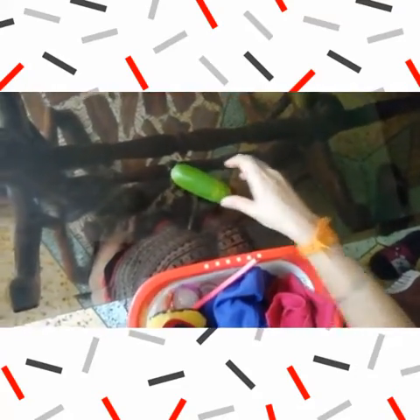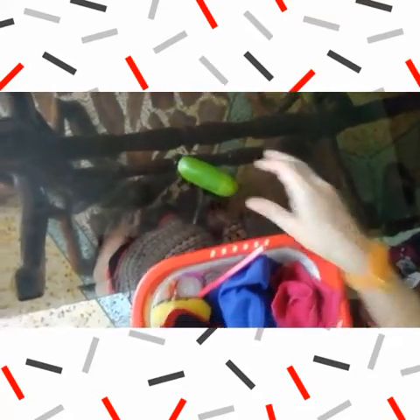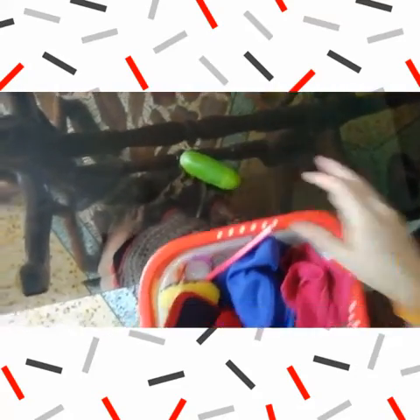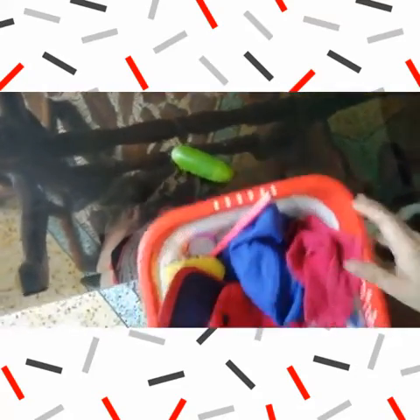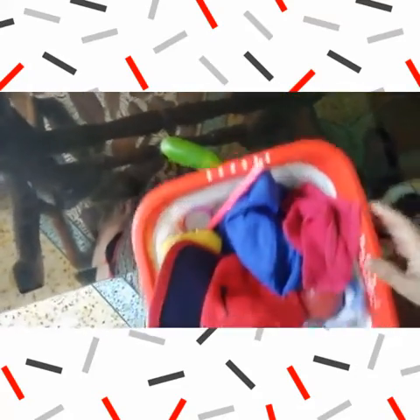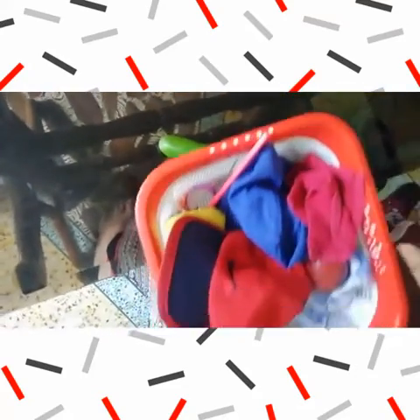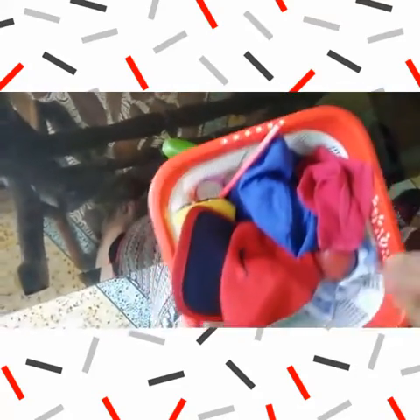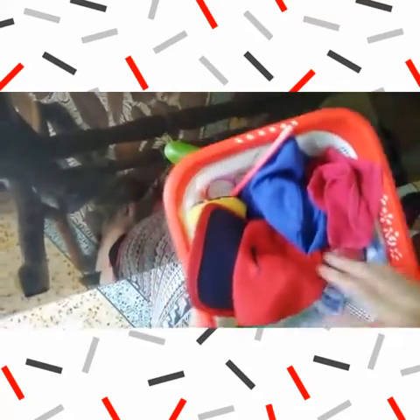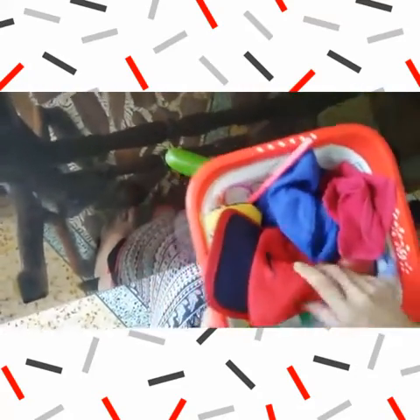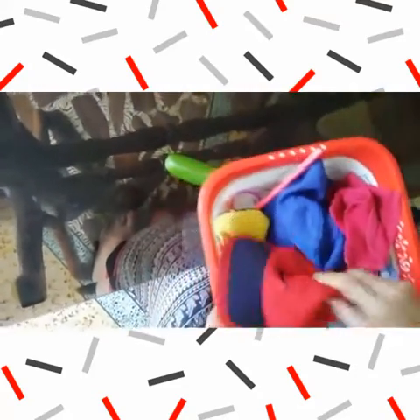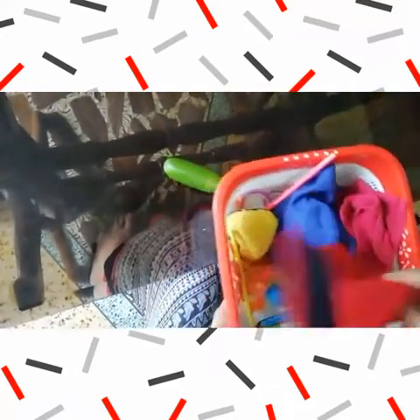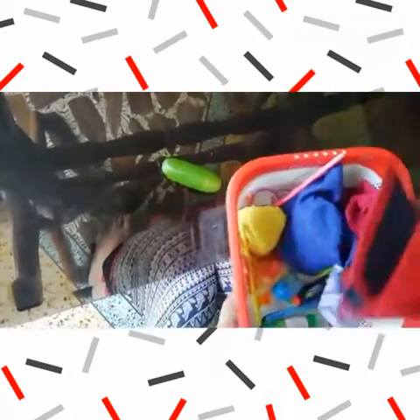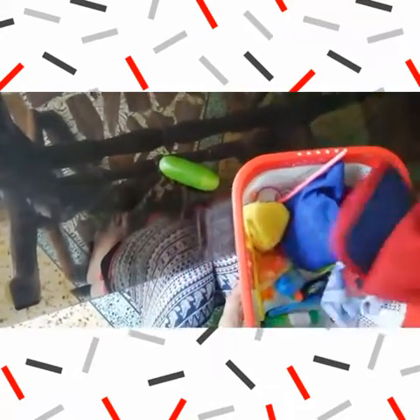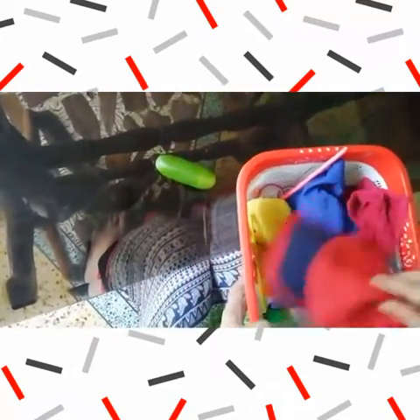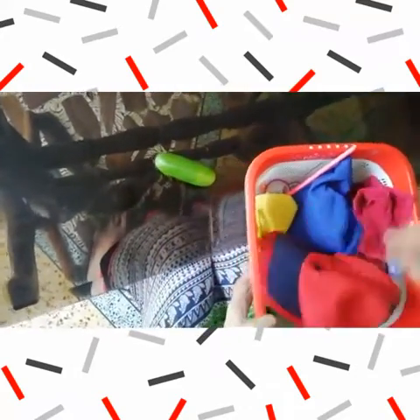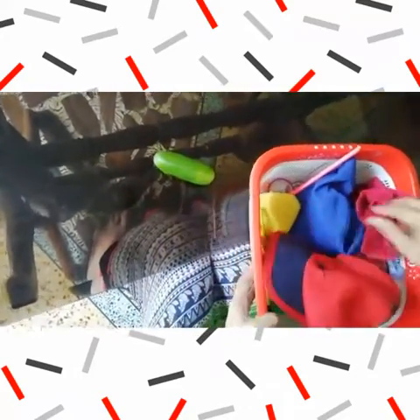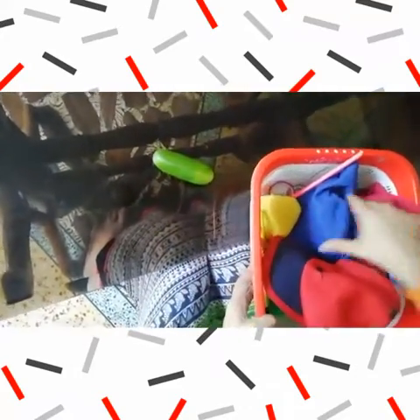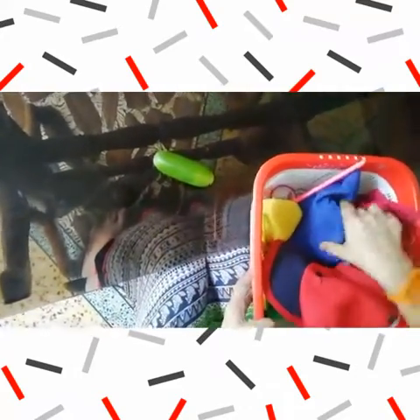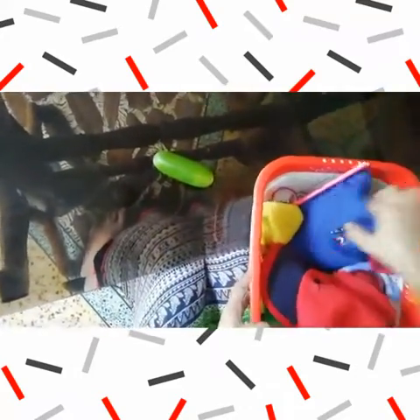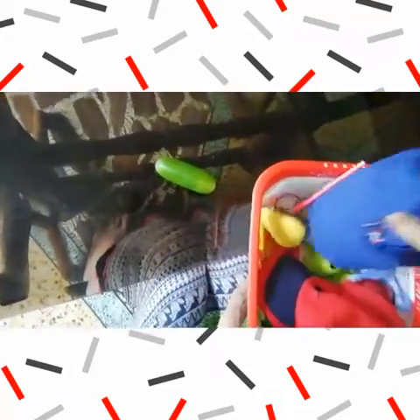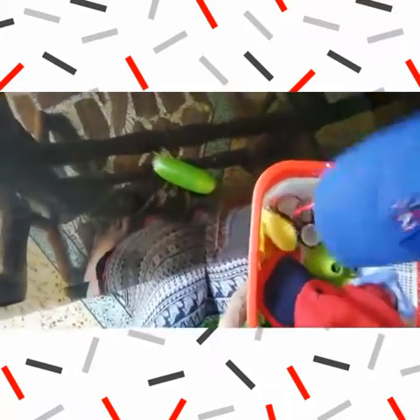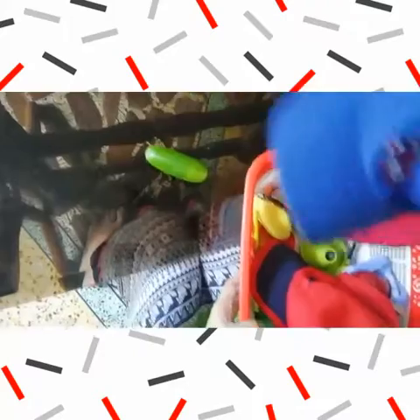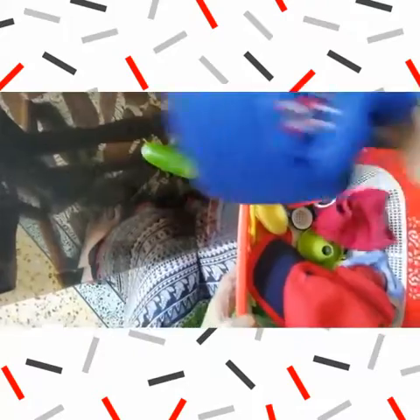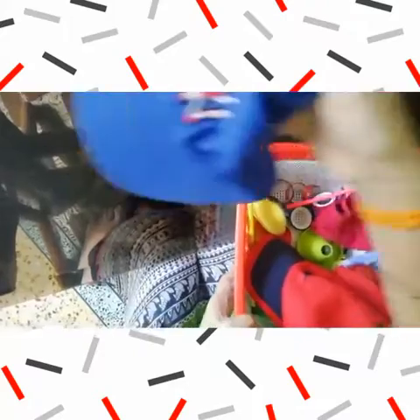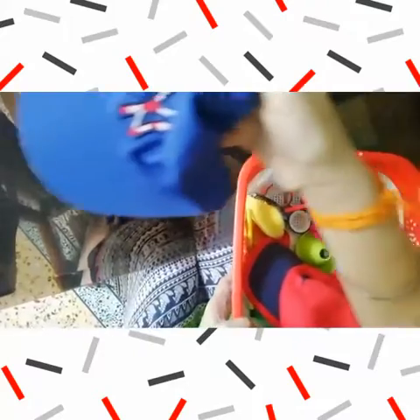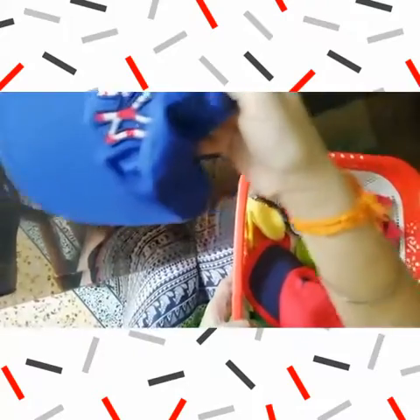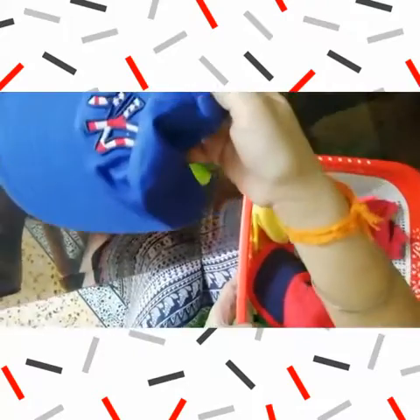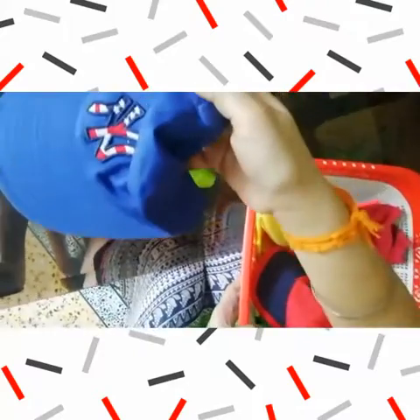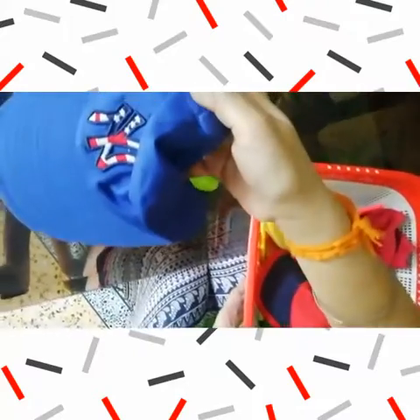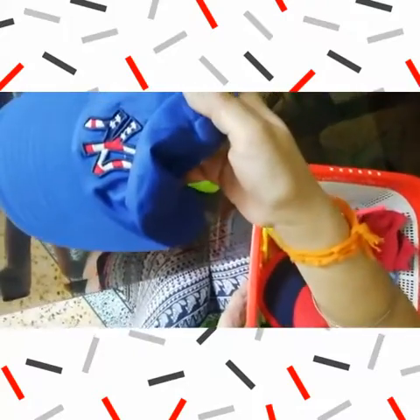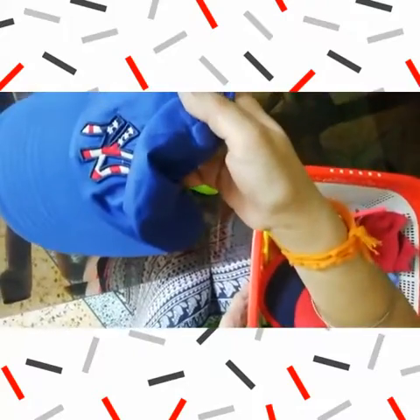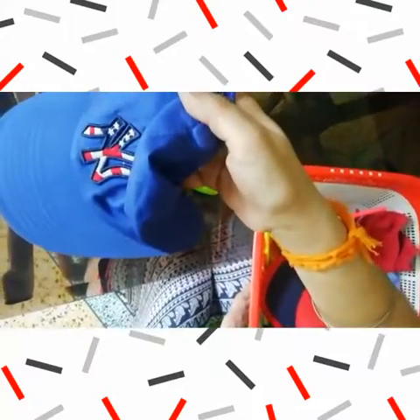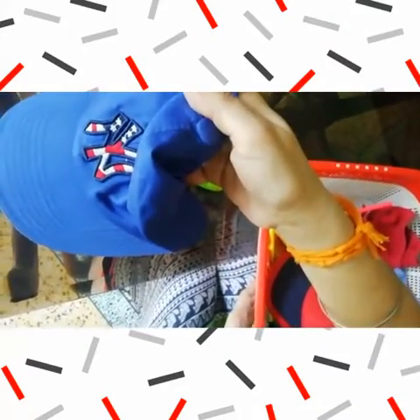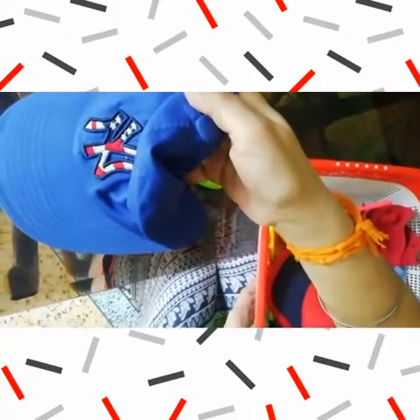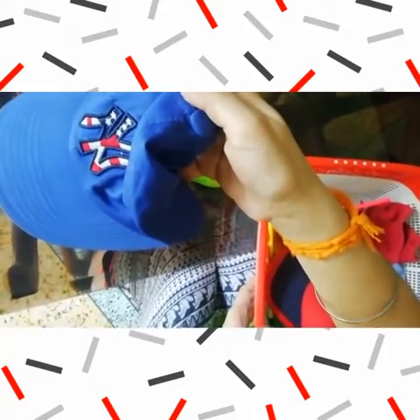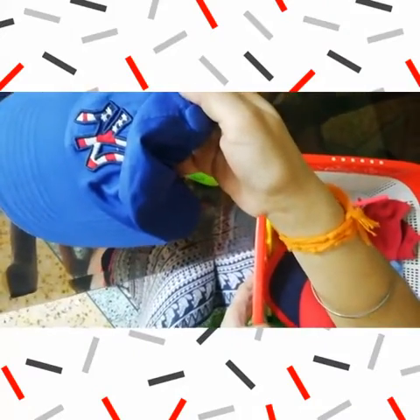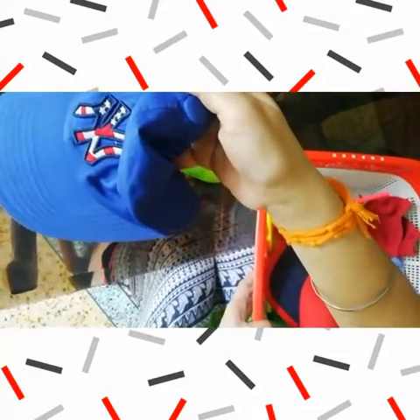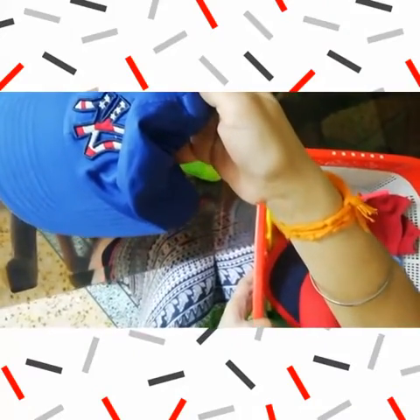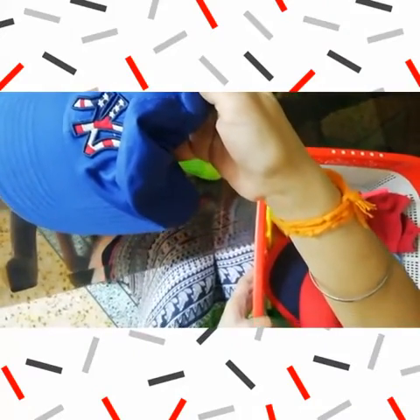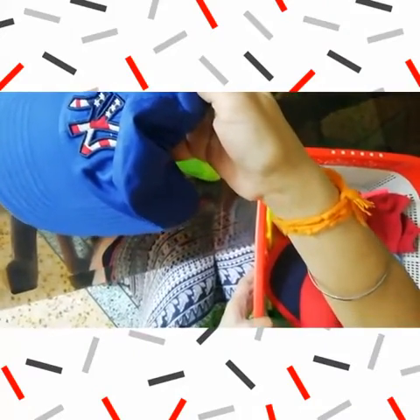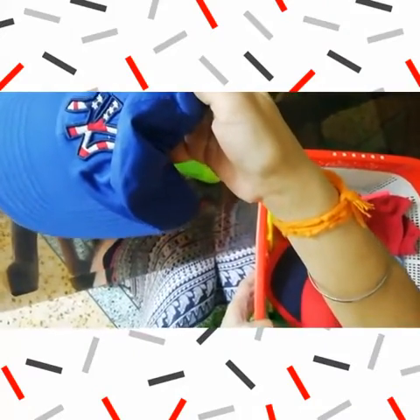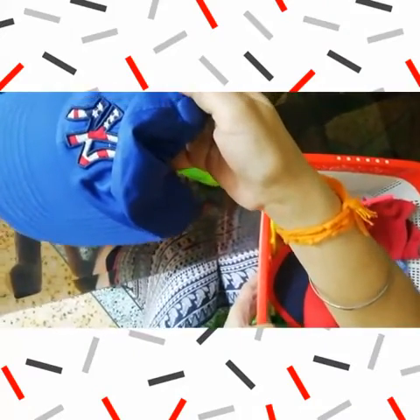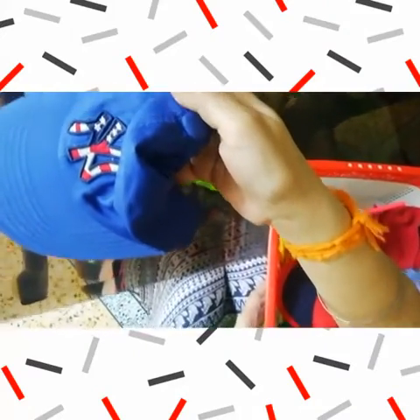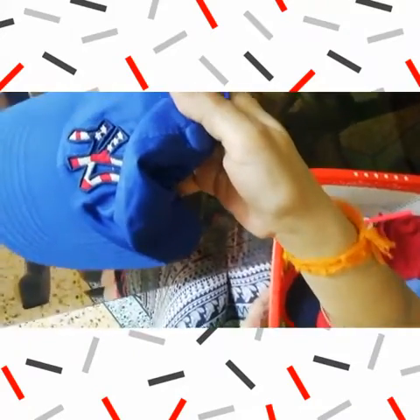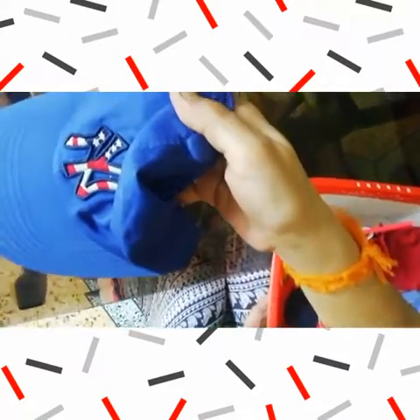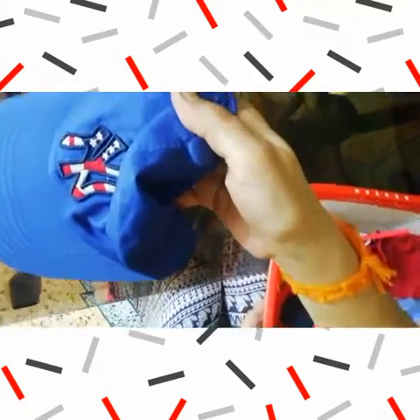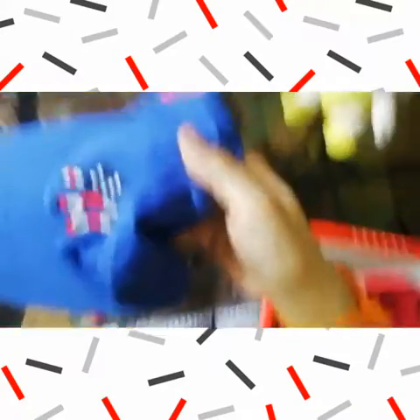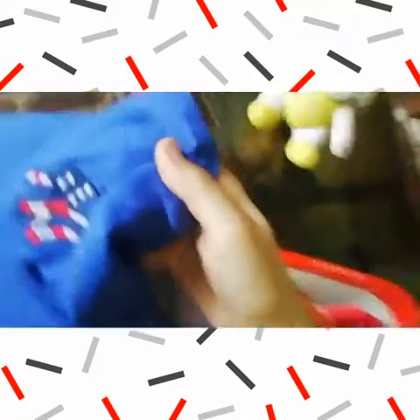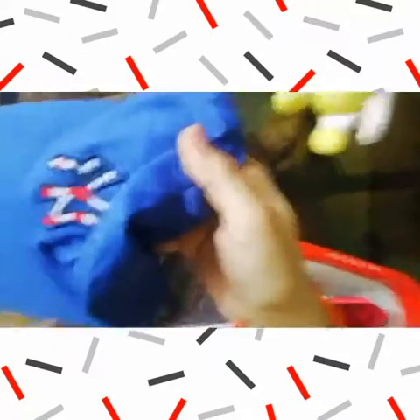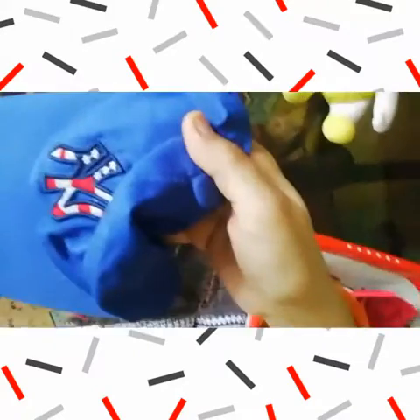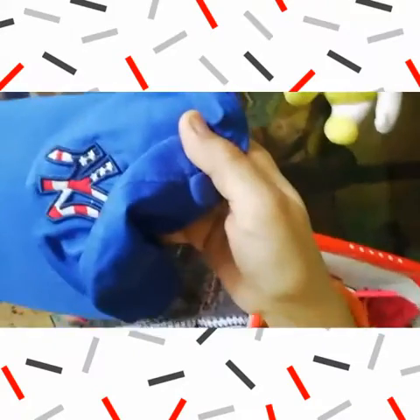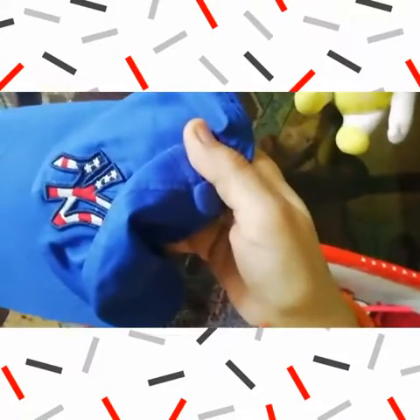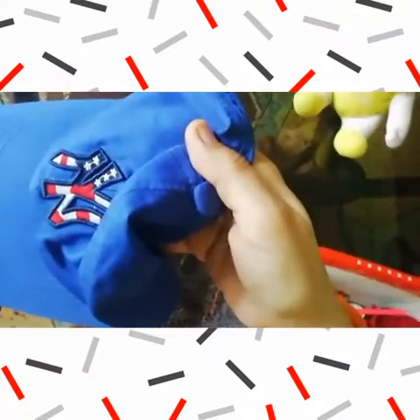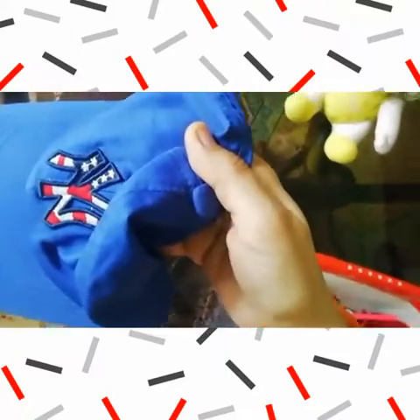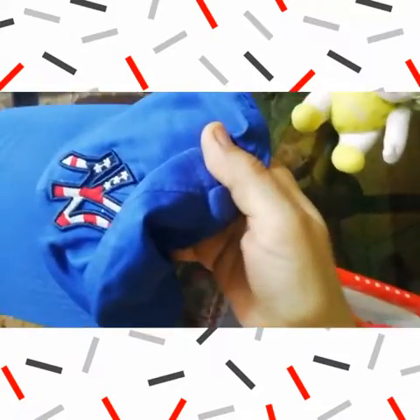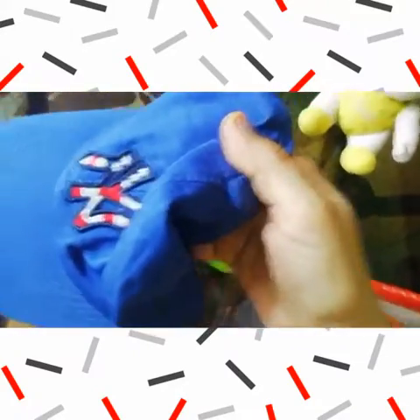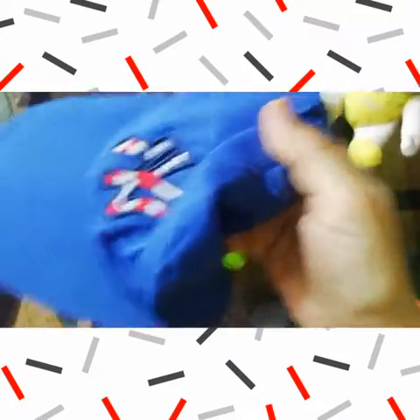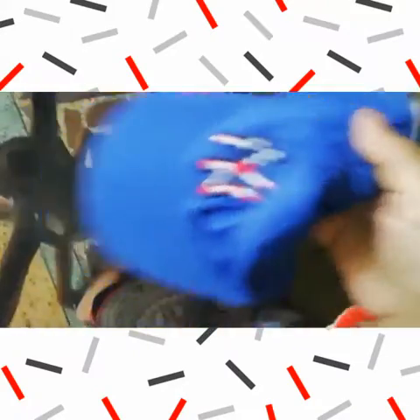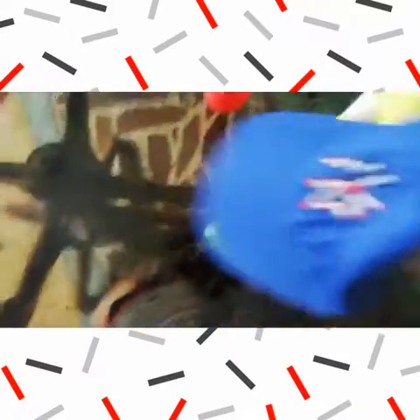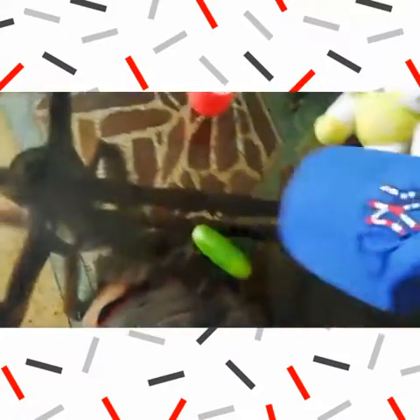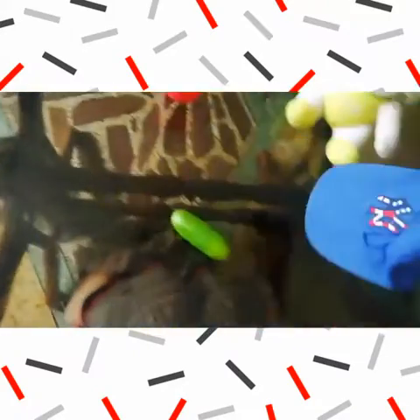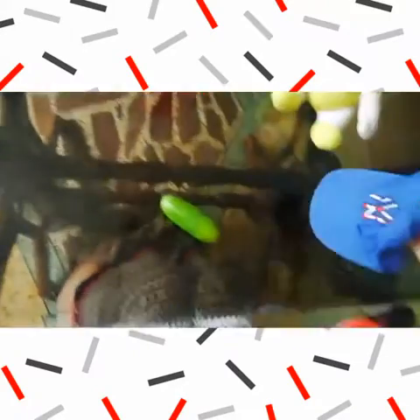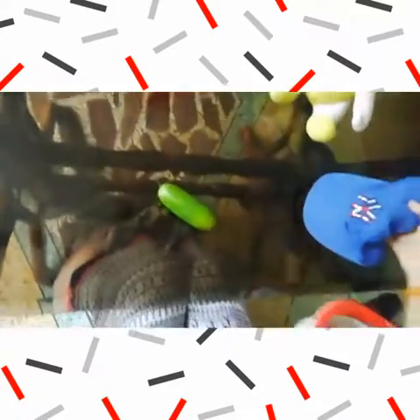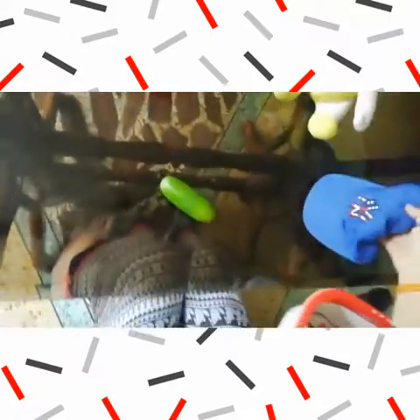Yes. Yes. And what is the color of this cap? Blue. Good. Yes.